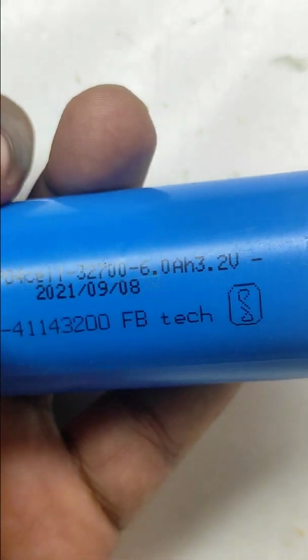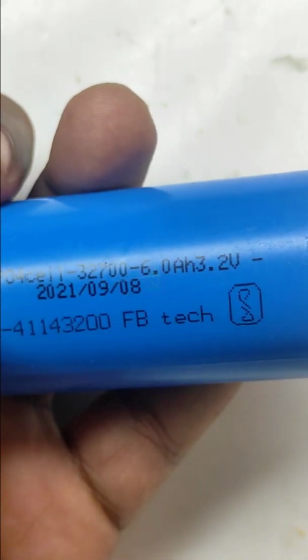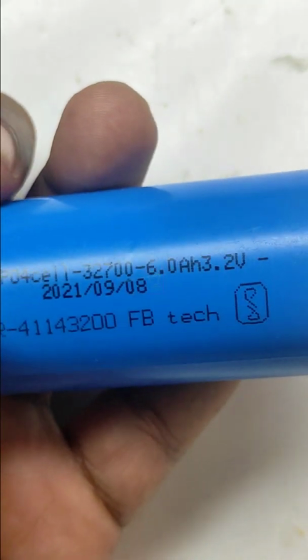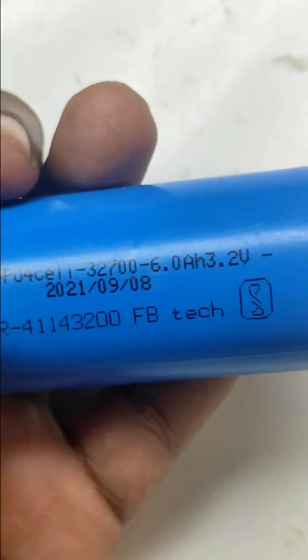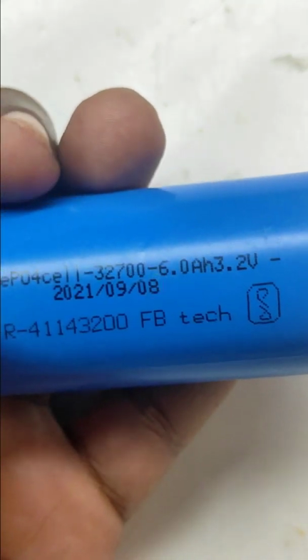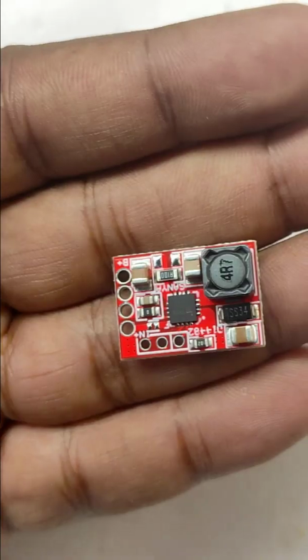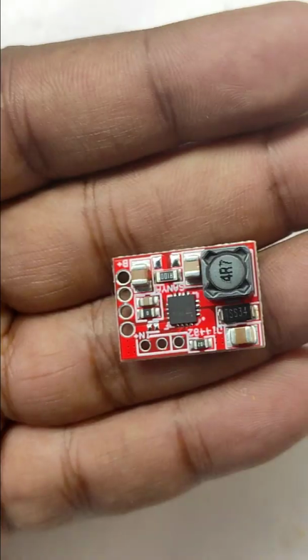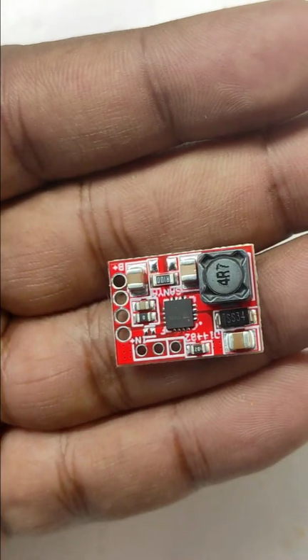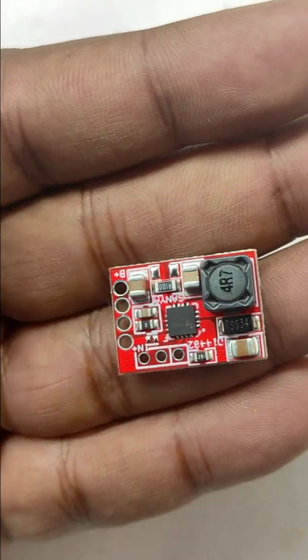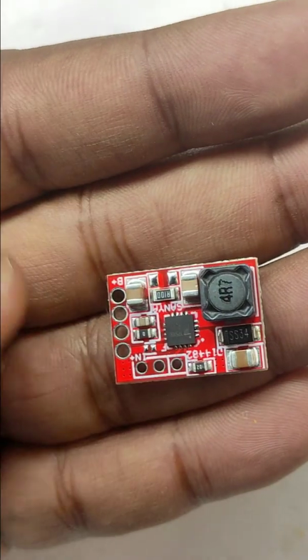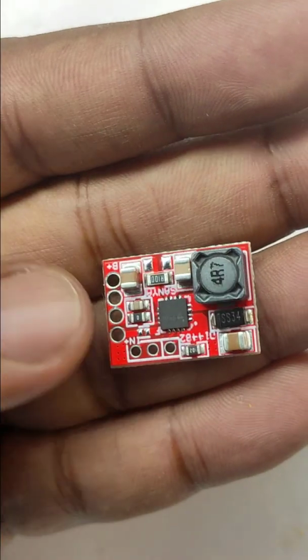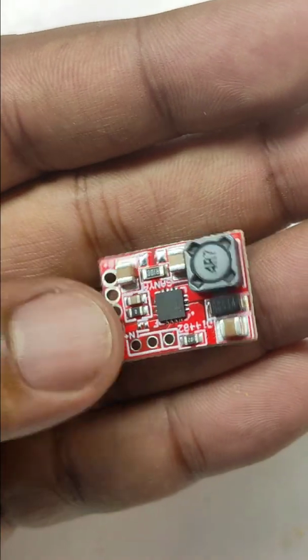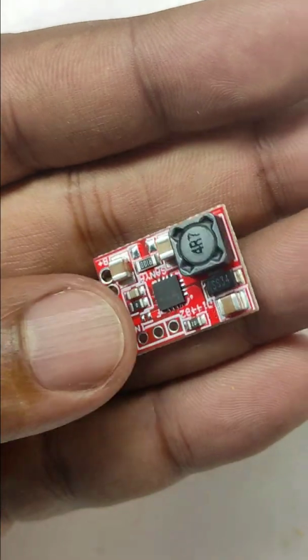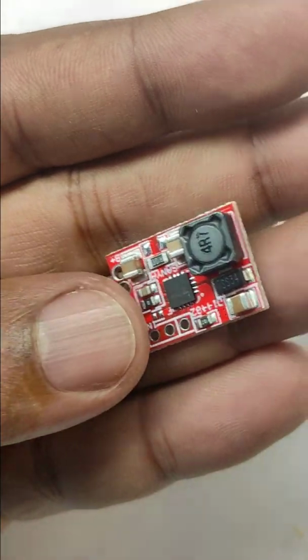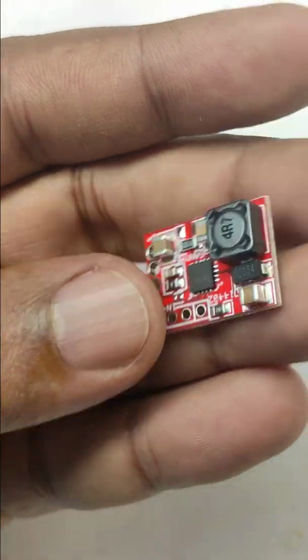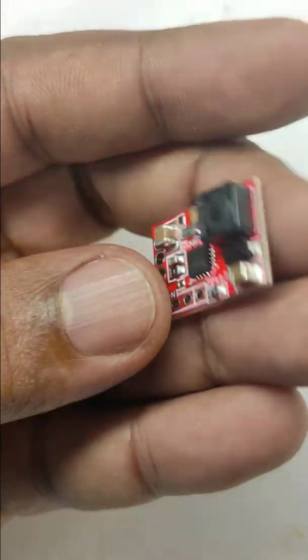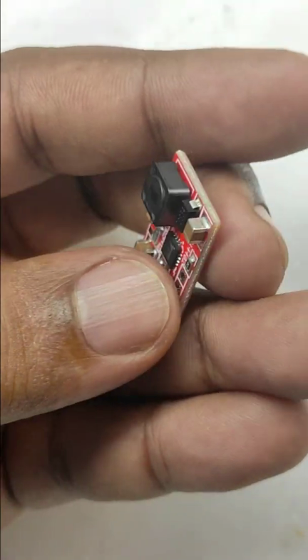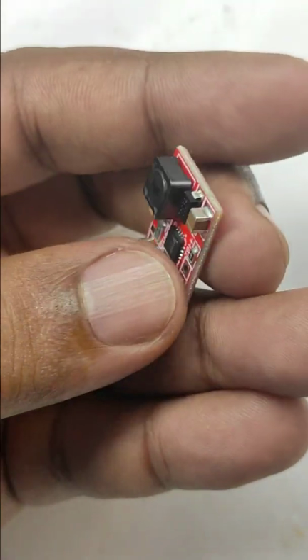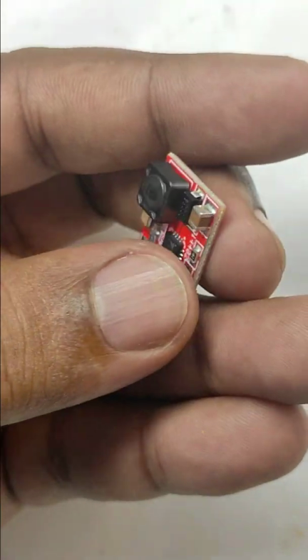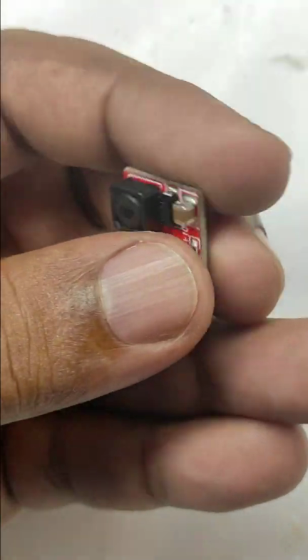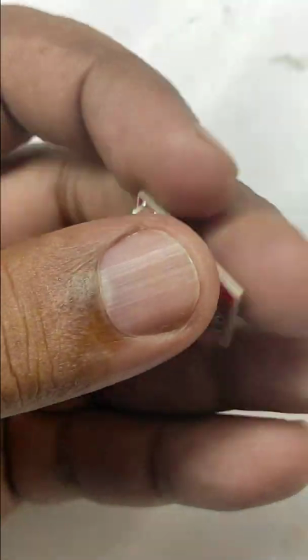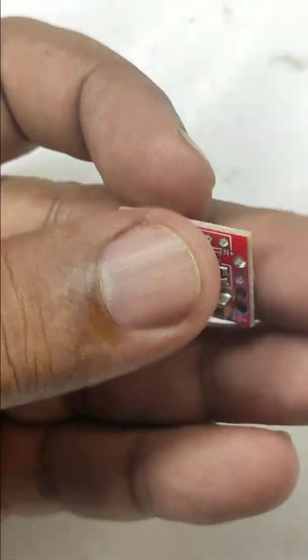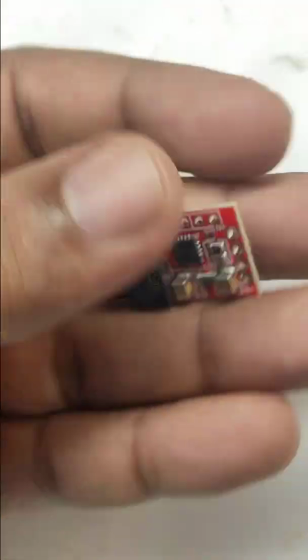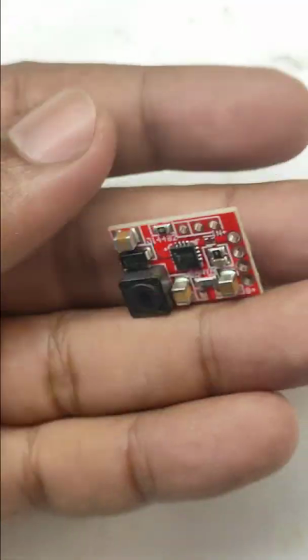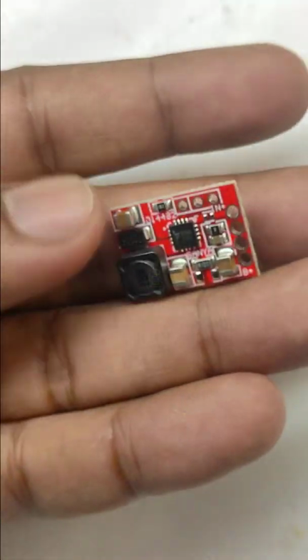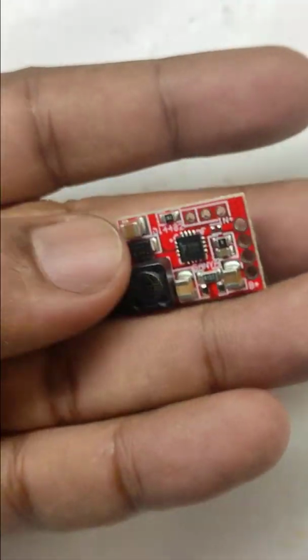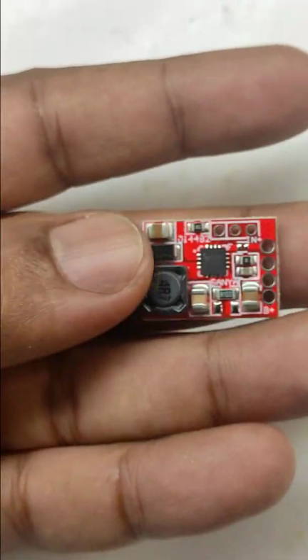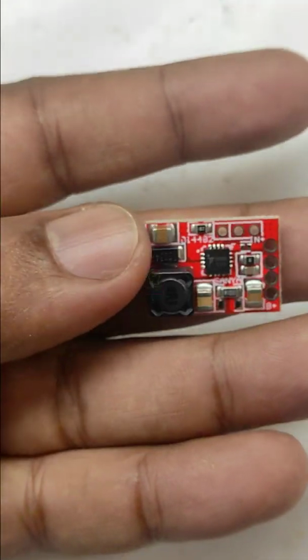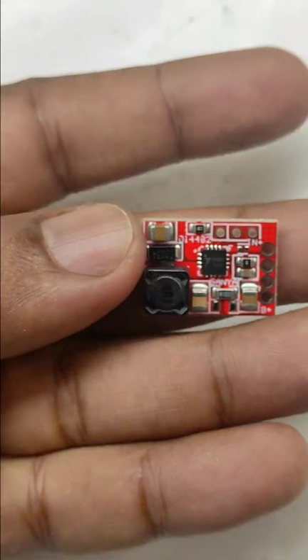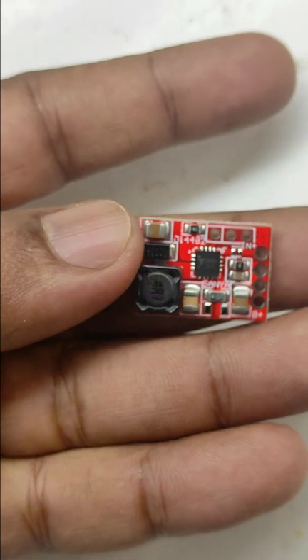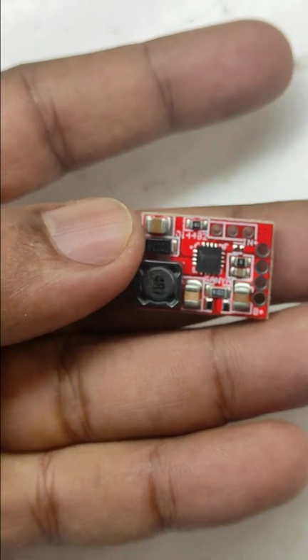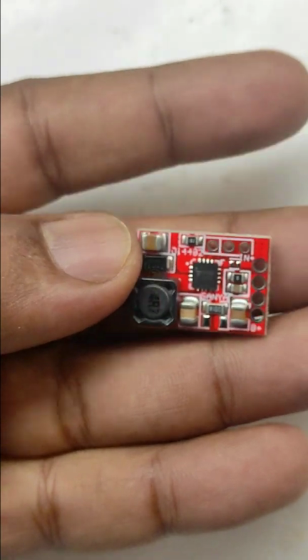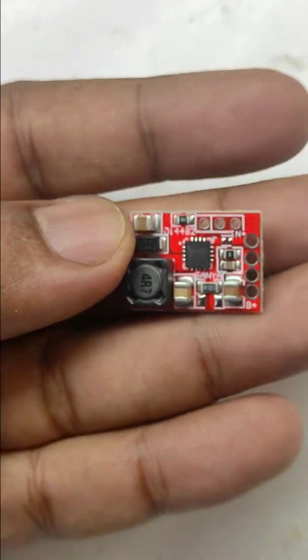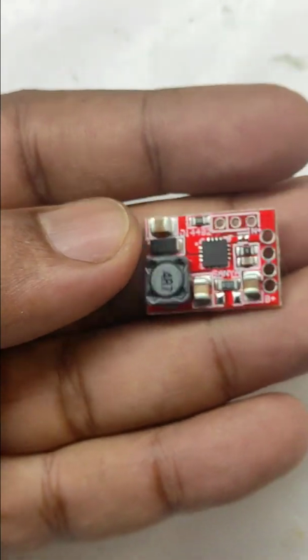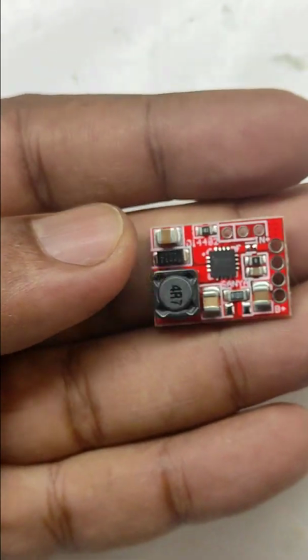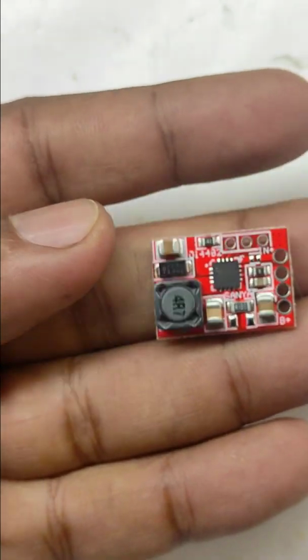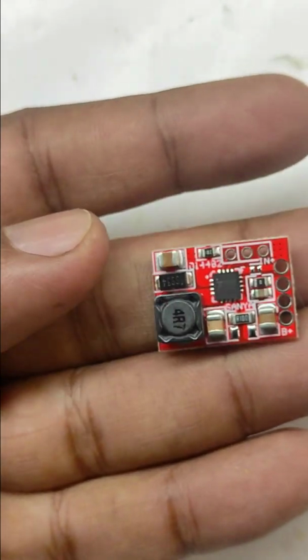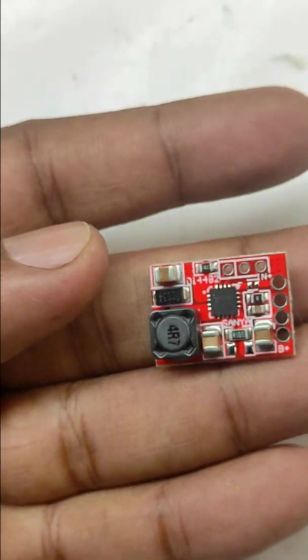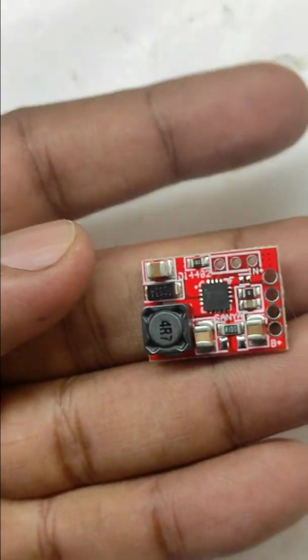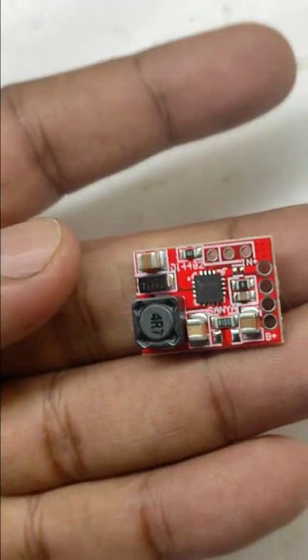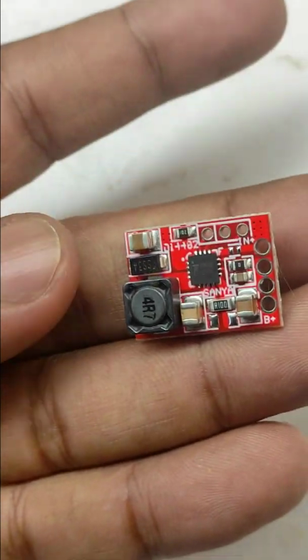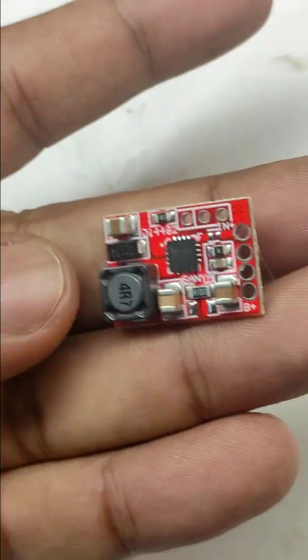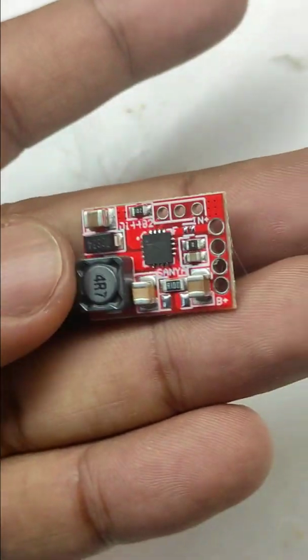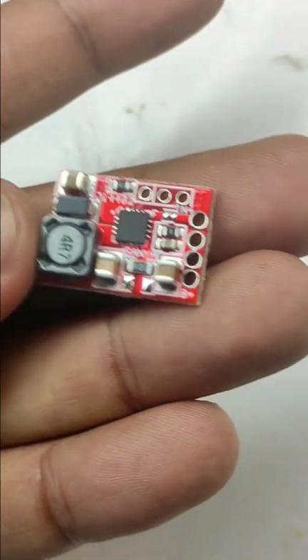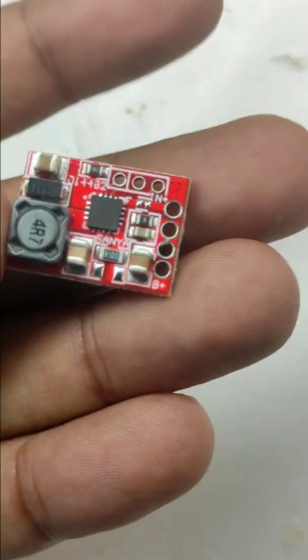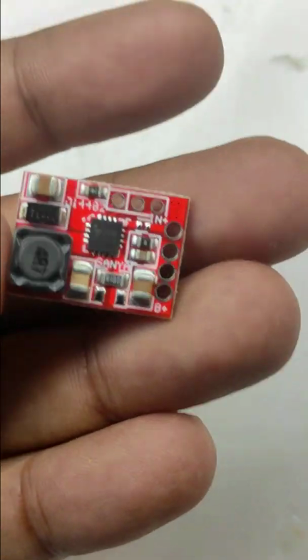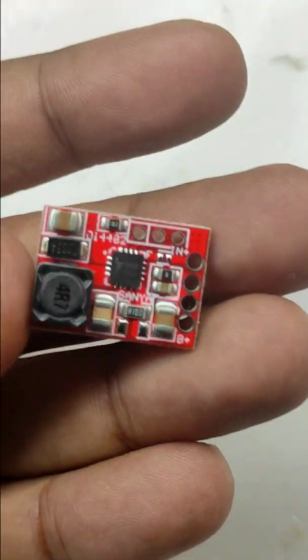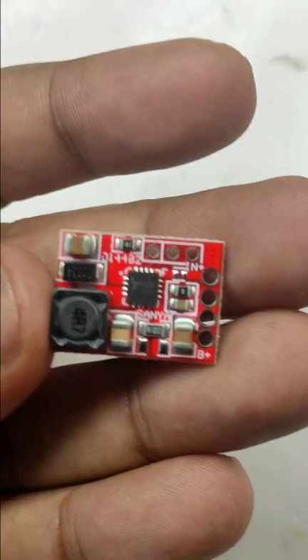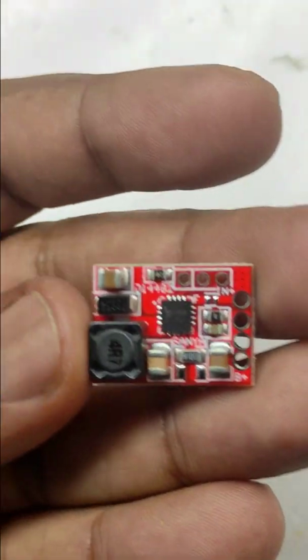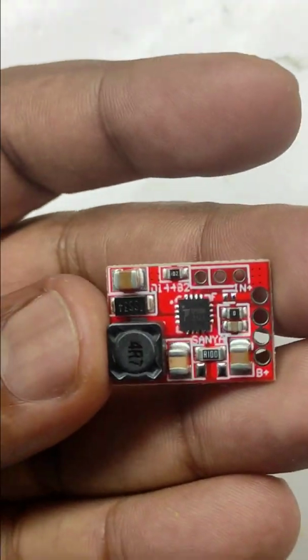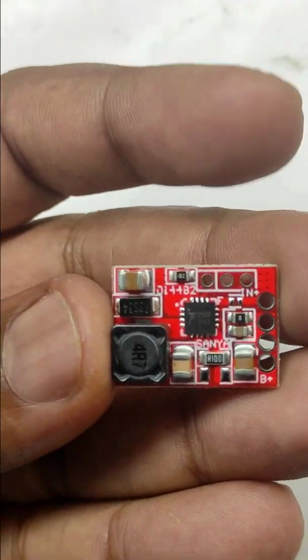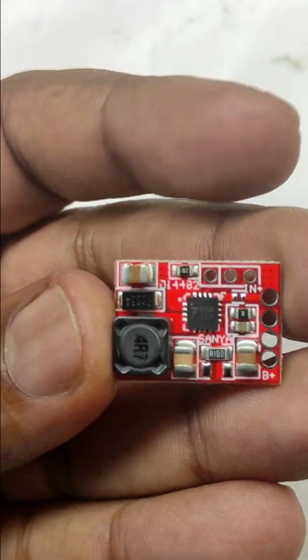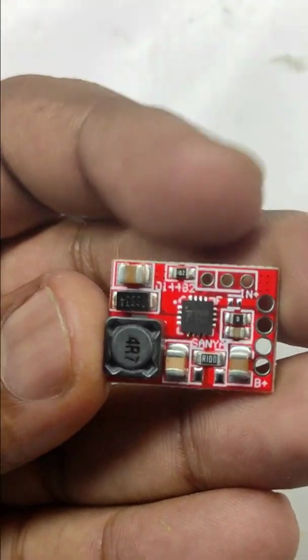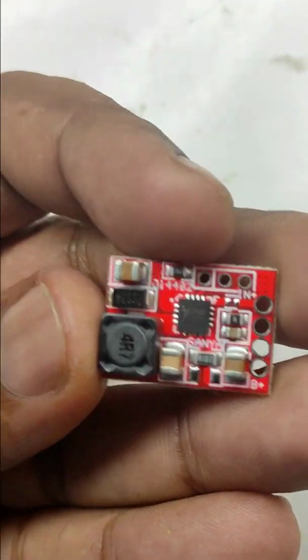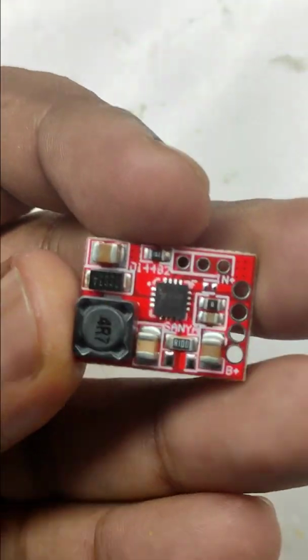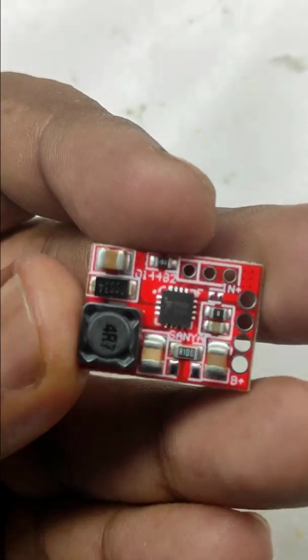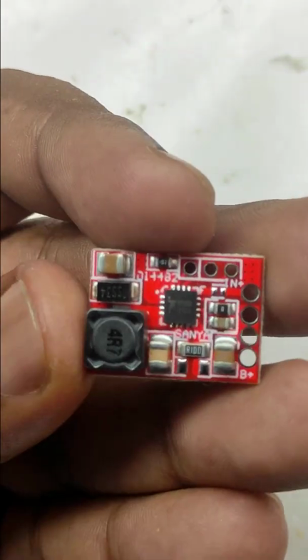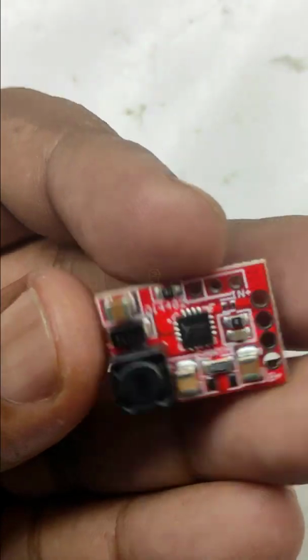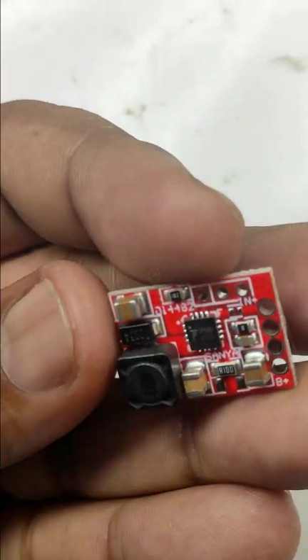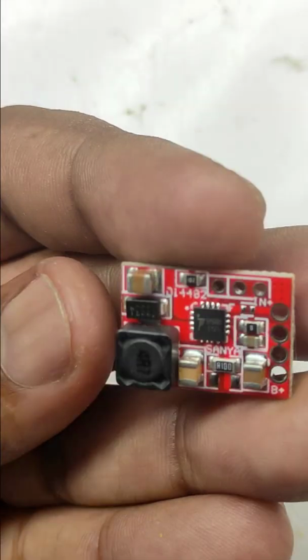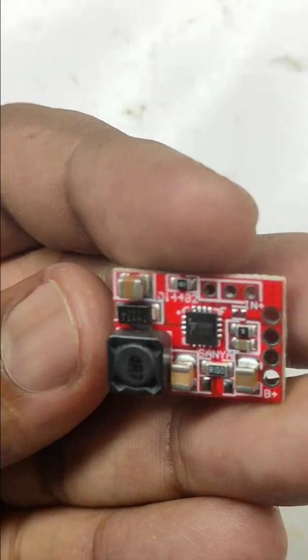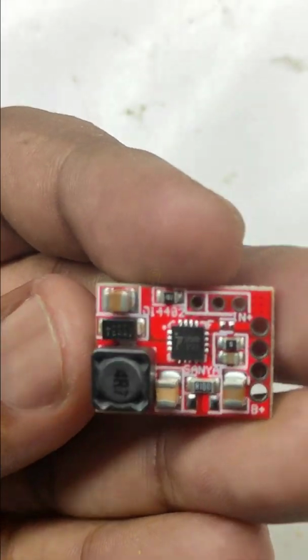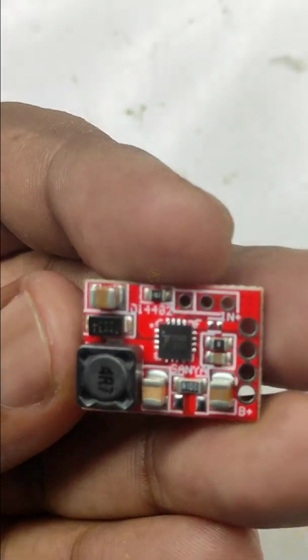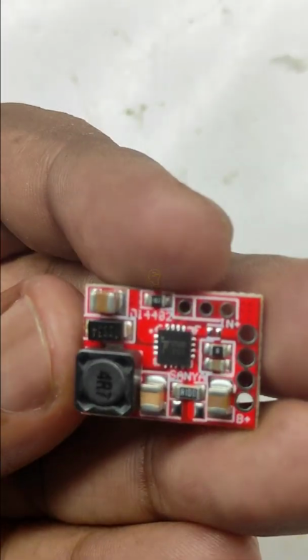For charging lithium ferro batteries, we need to use this charging module. There is no port for this module, so we need to solder the wires manually.